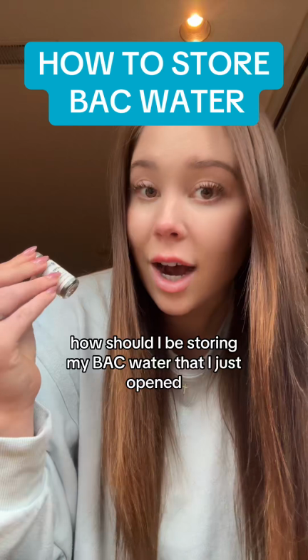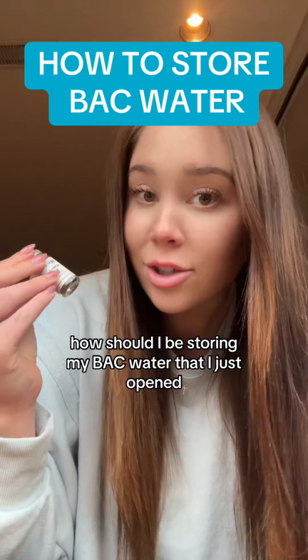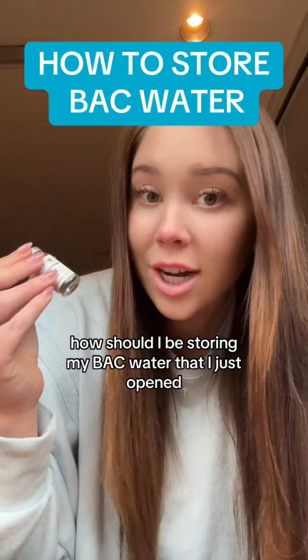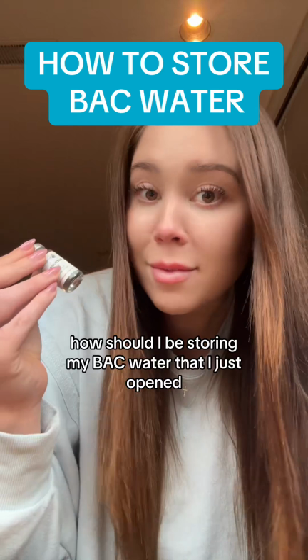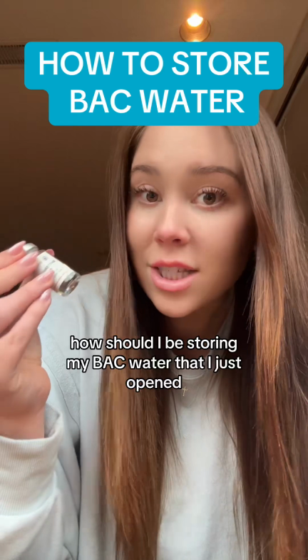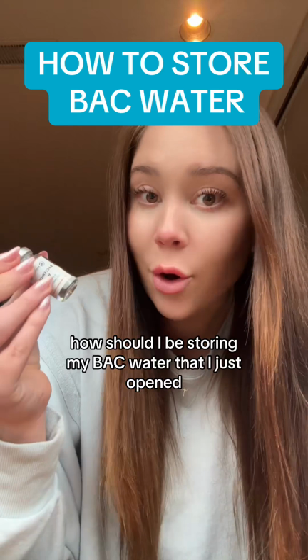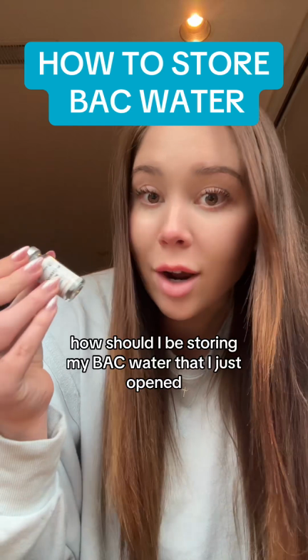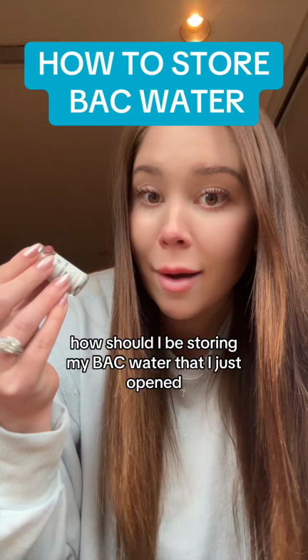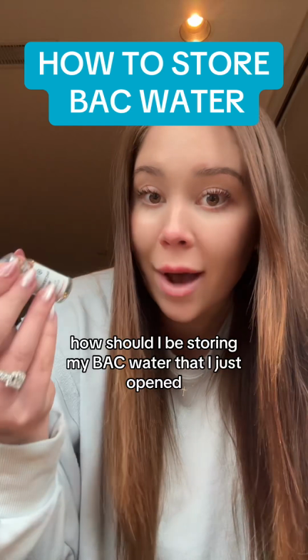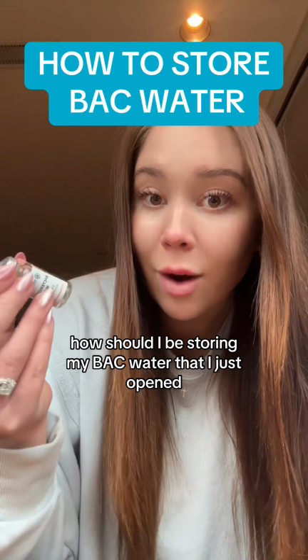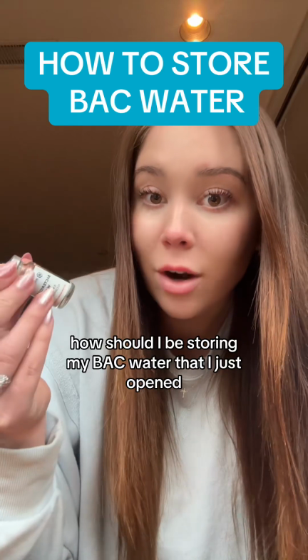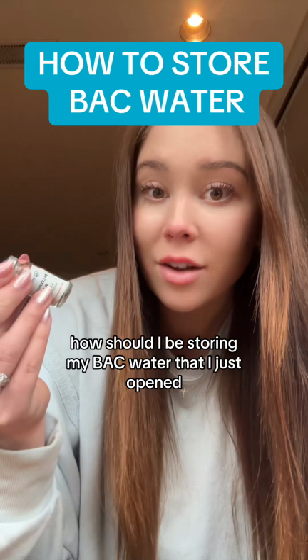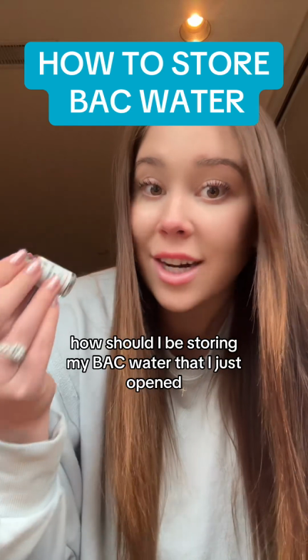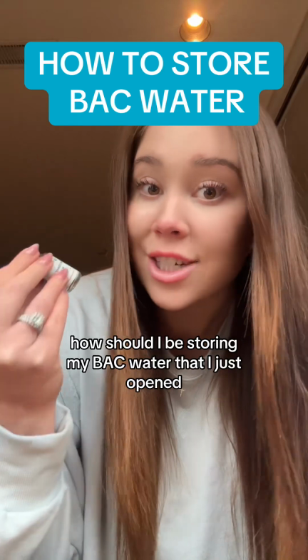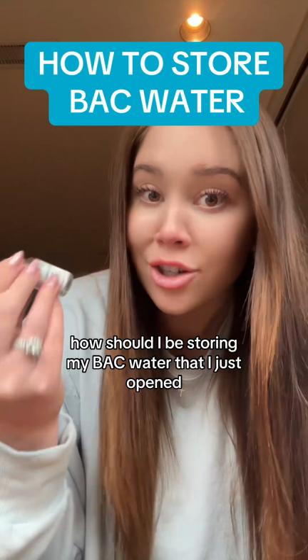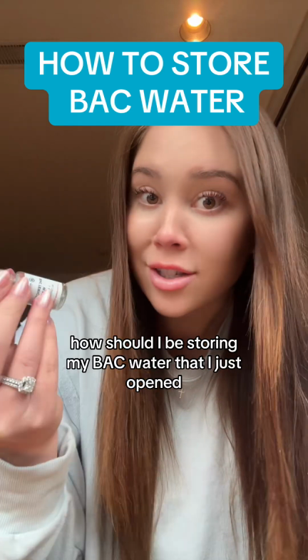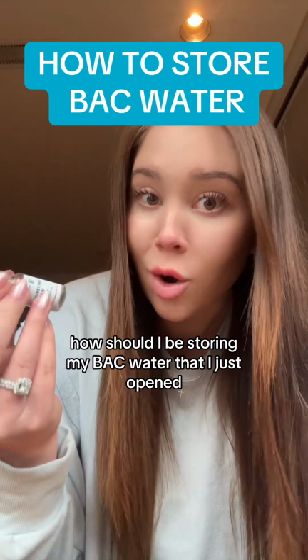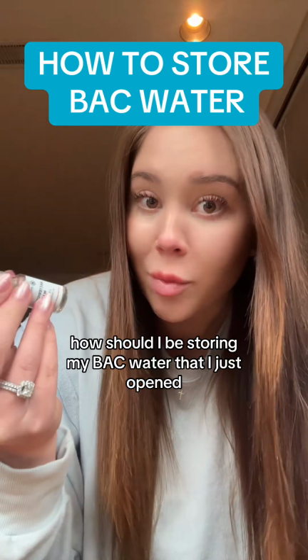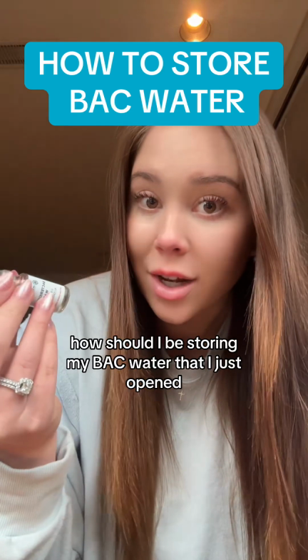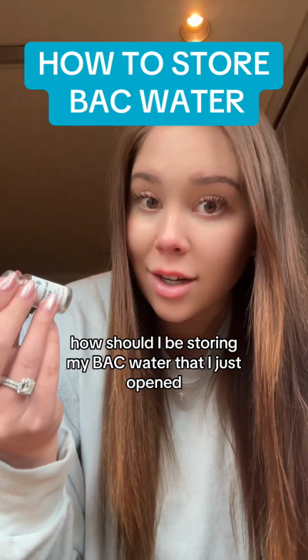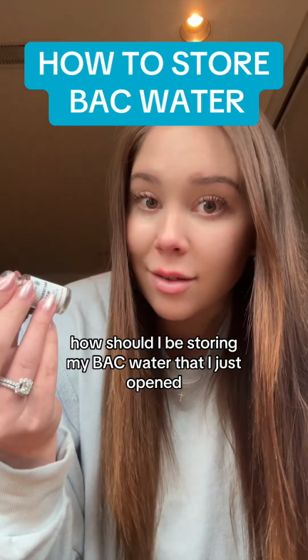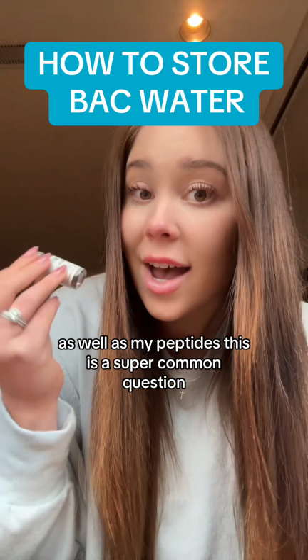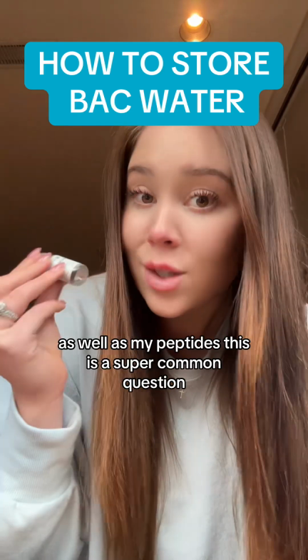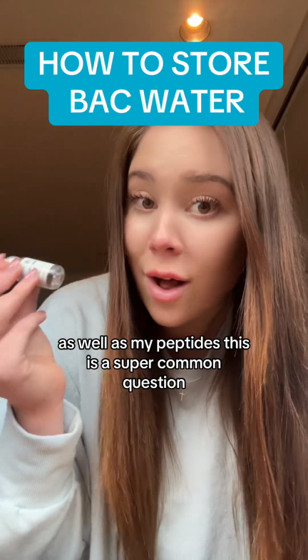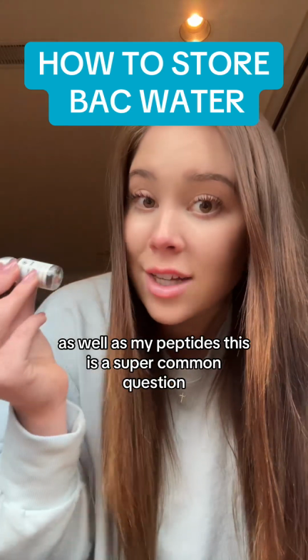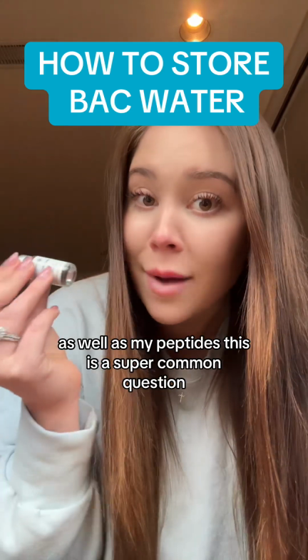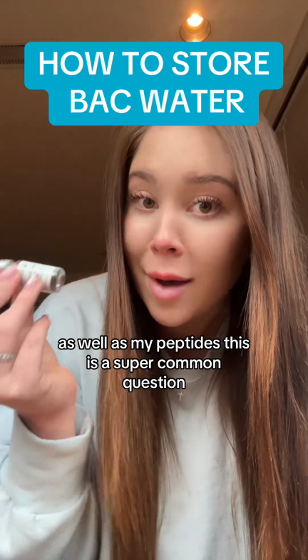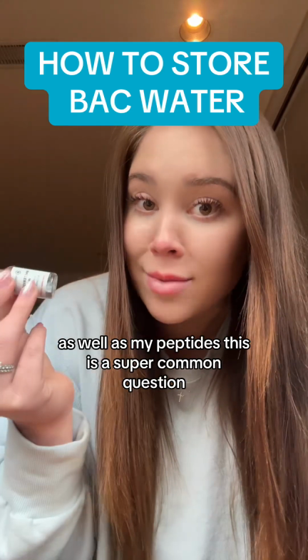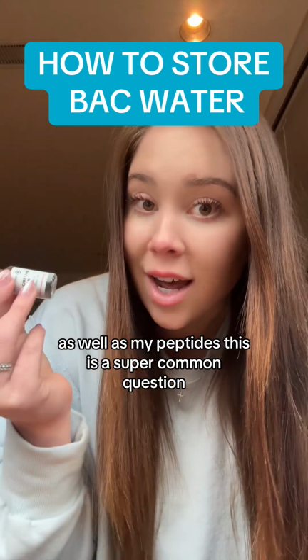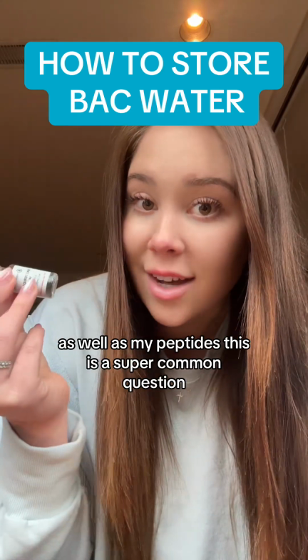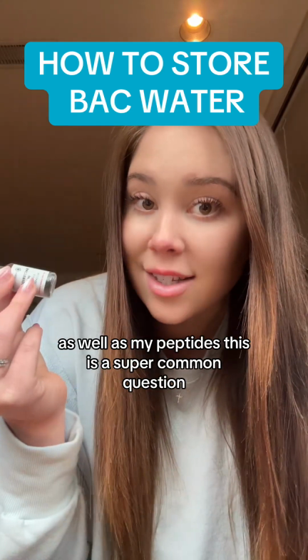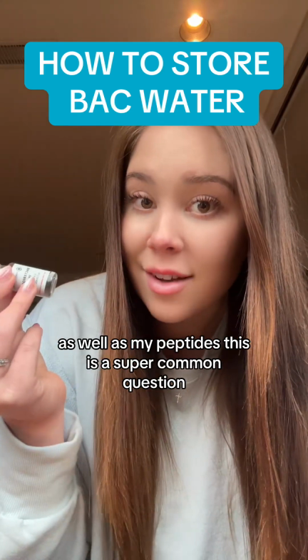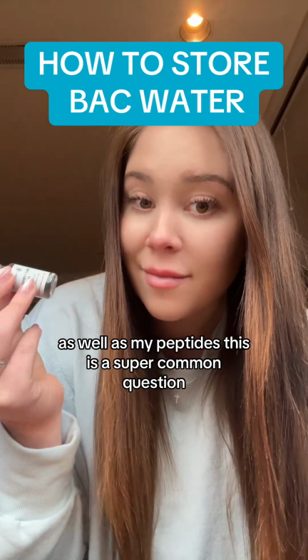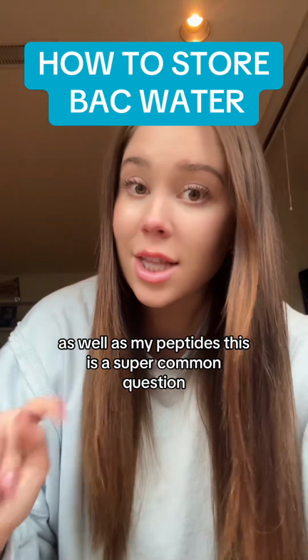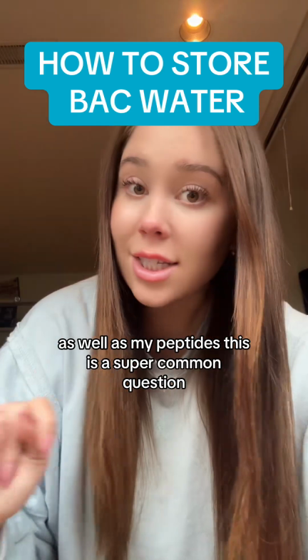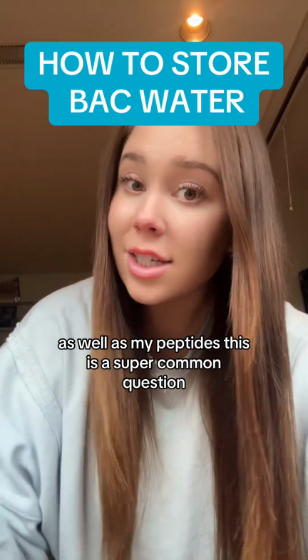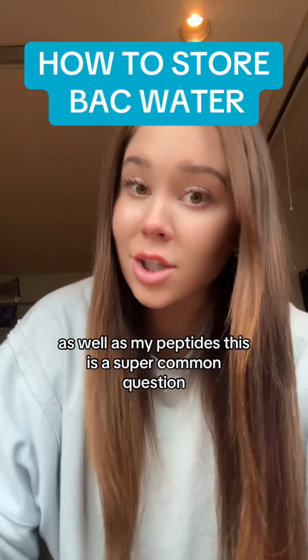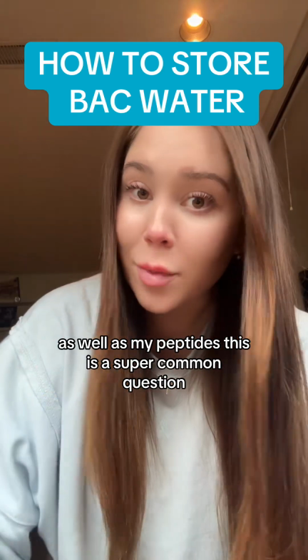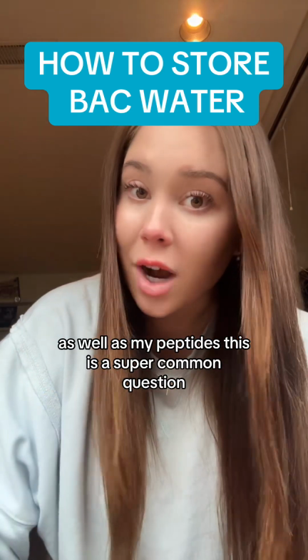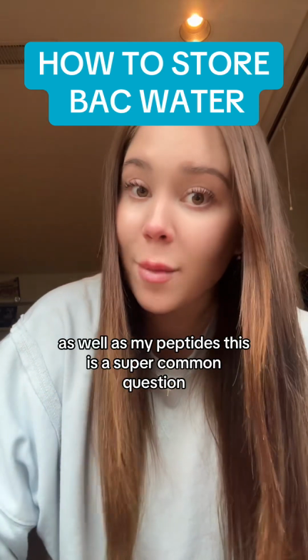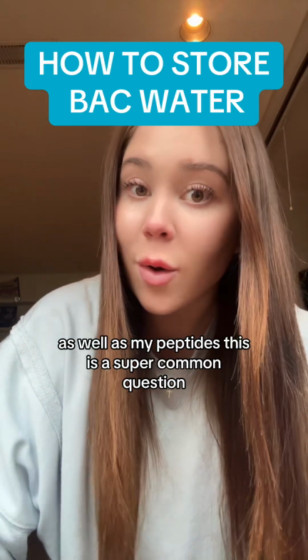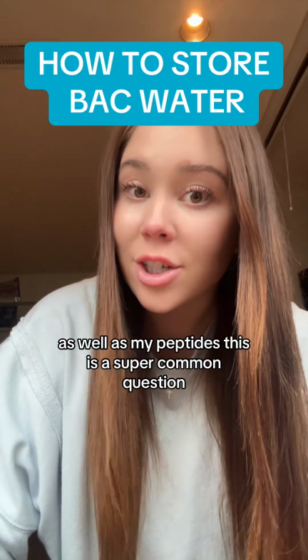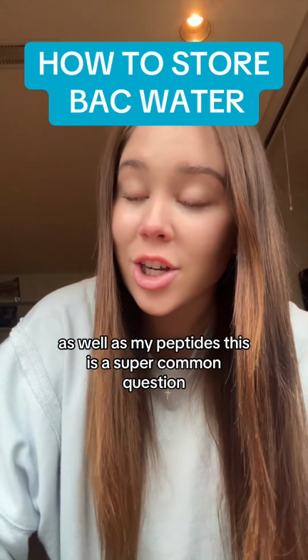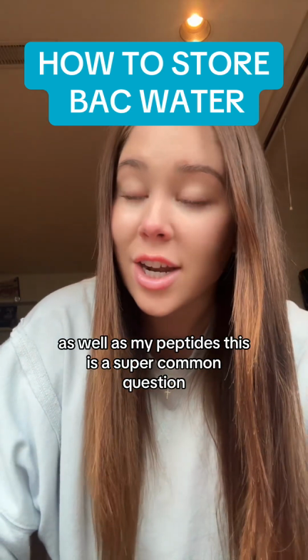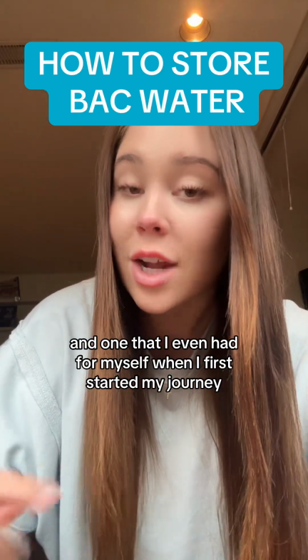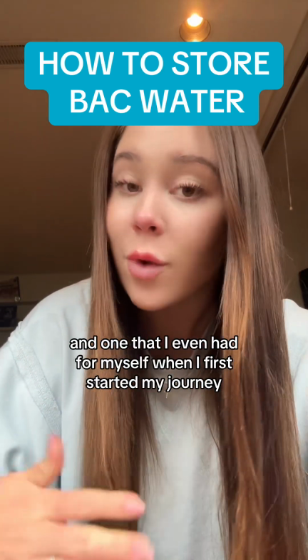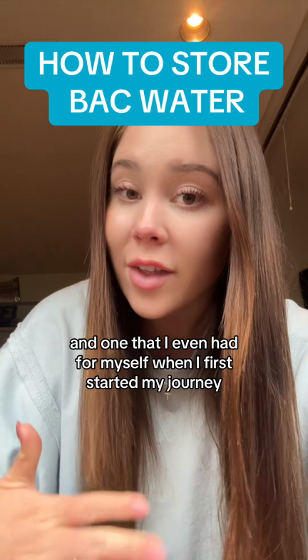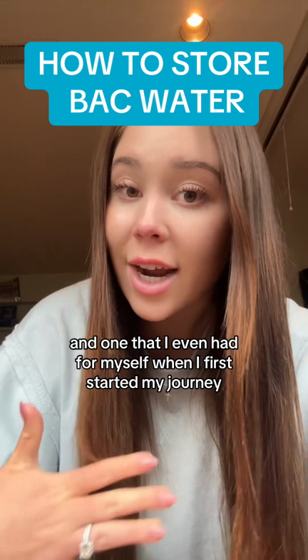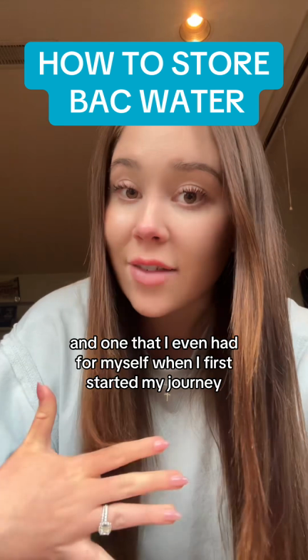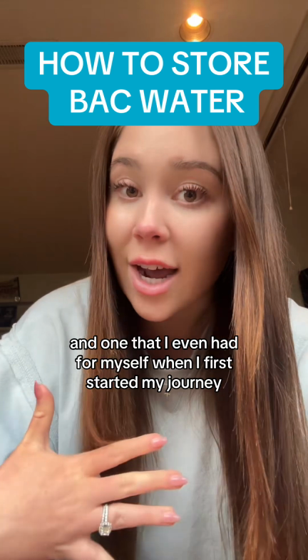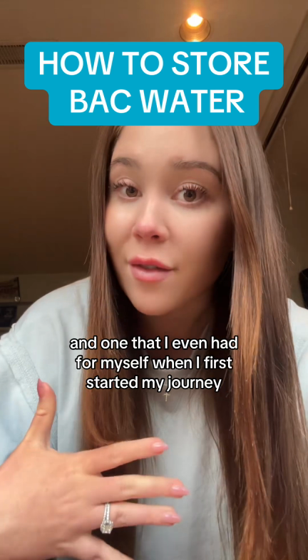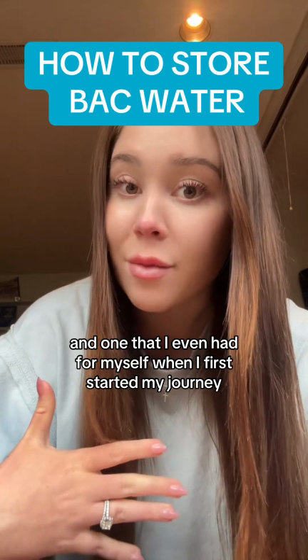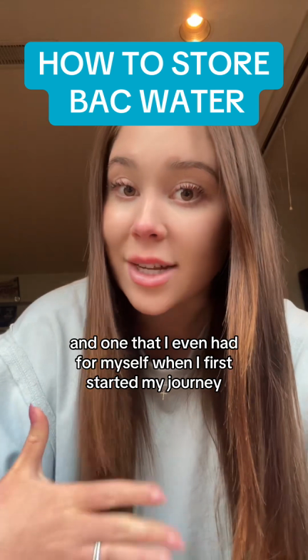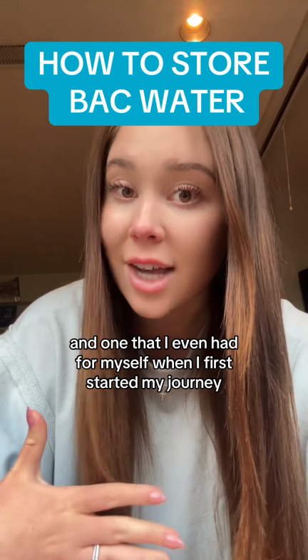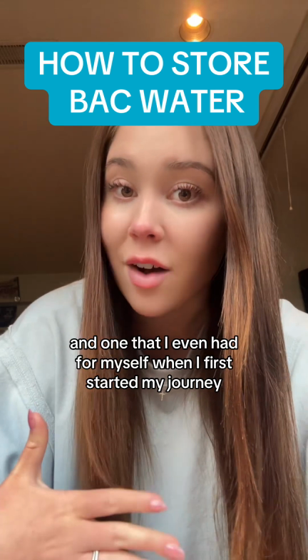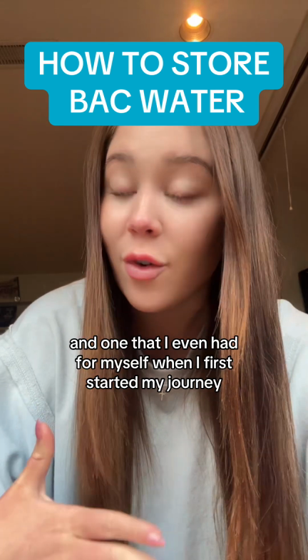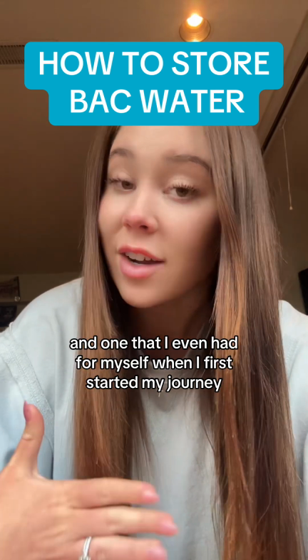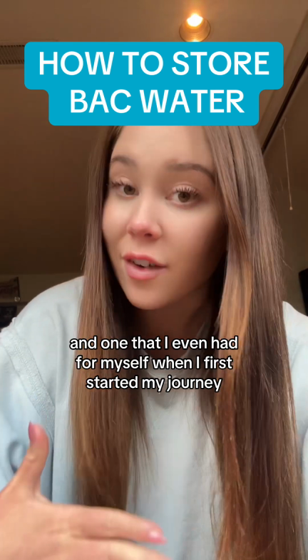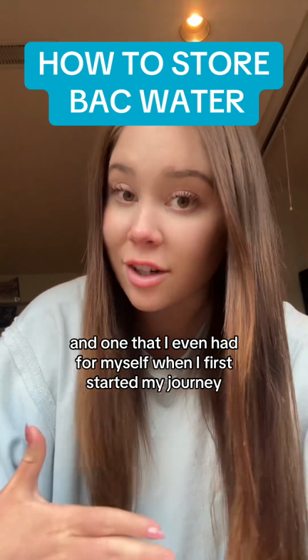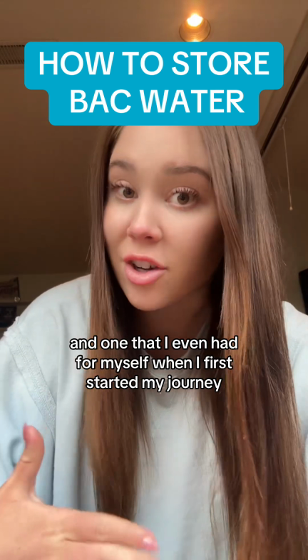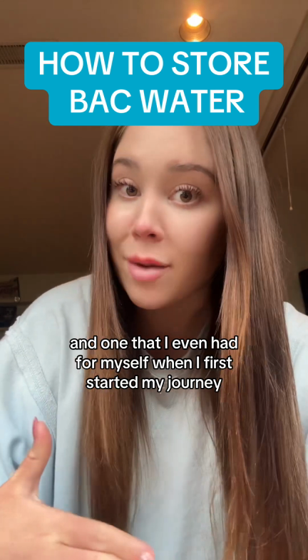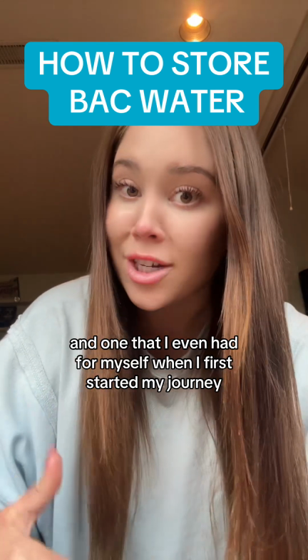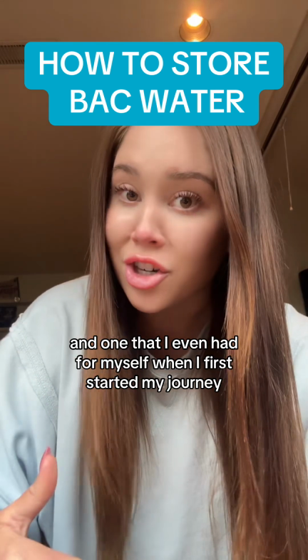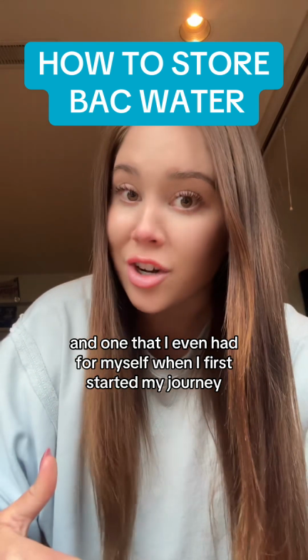How should I be storing my bacteriostatic water that I just opened, as well as my peptides? This is a super common question and one that I even had for myself when I first started my journey.